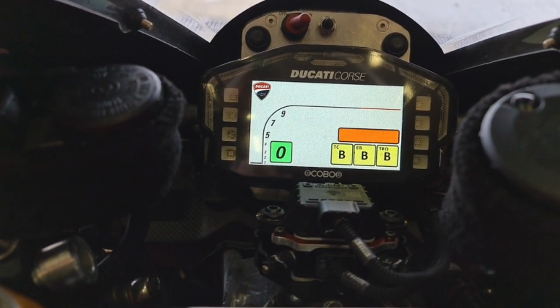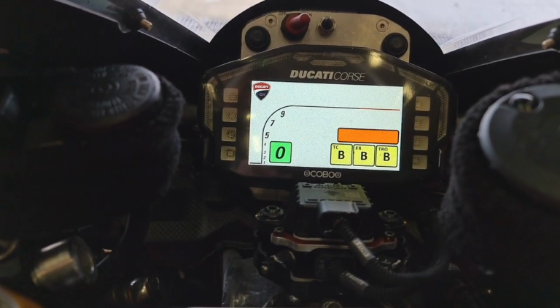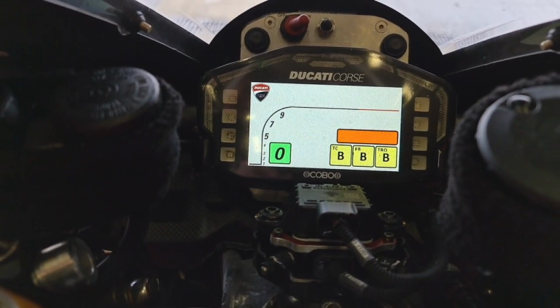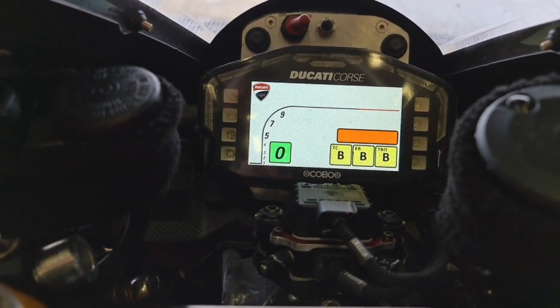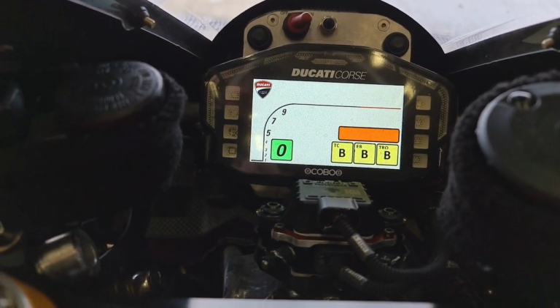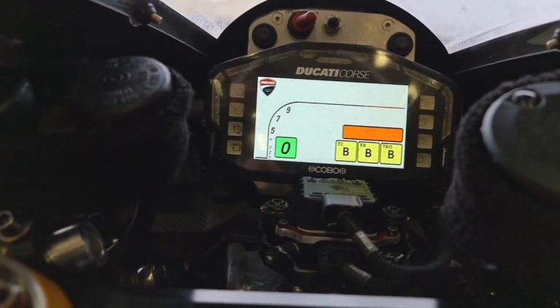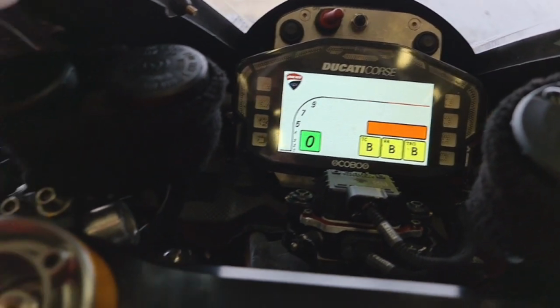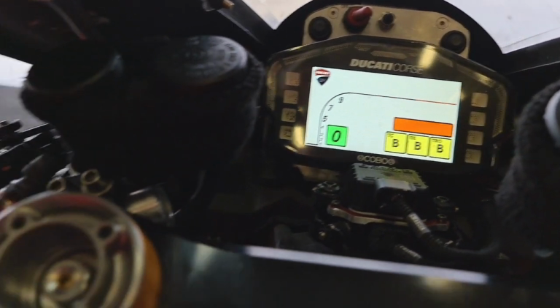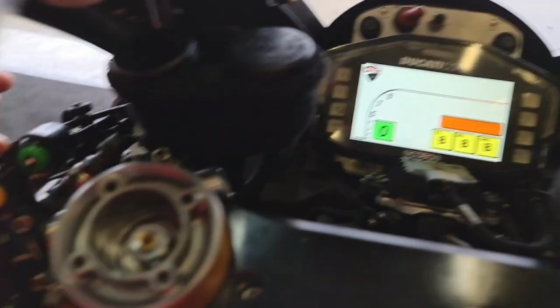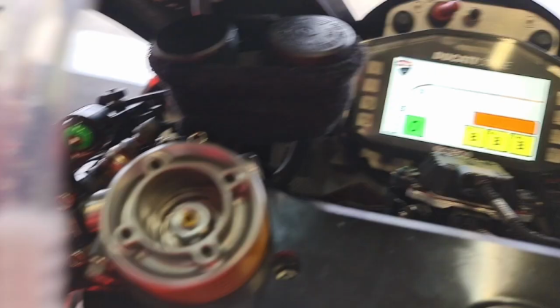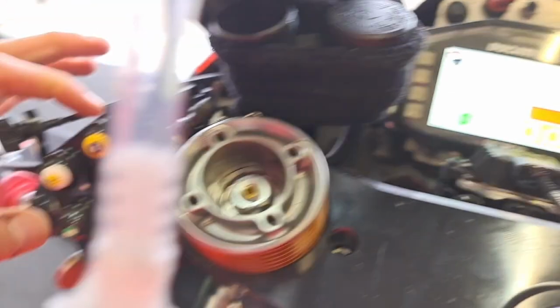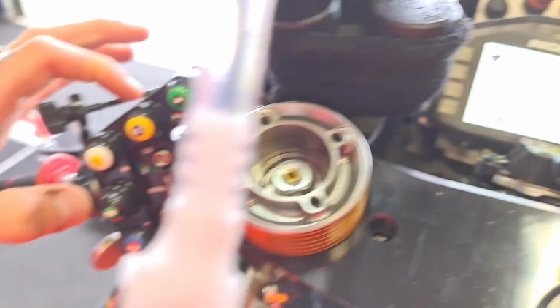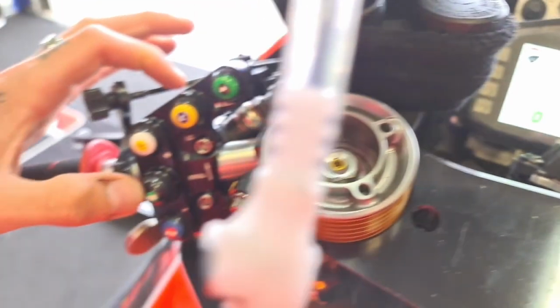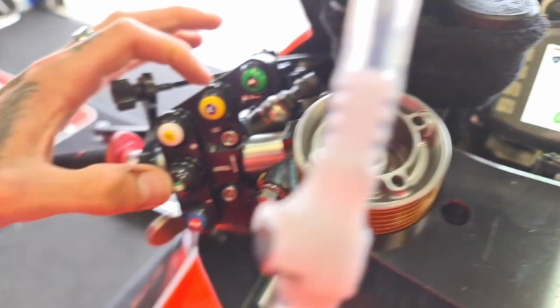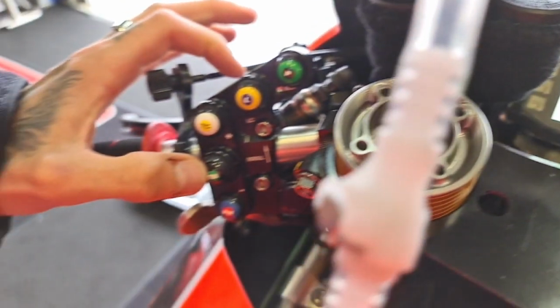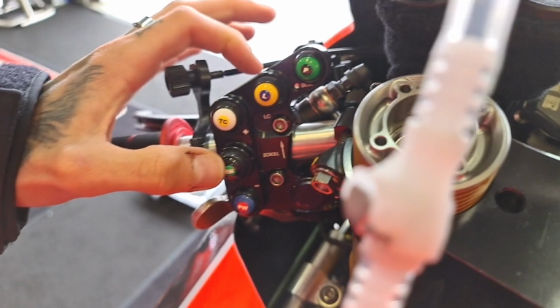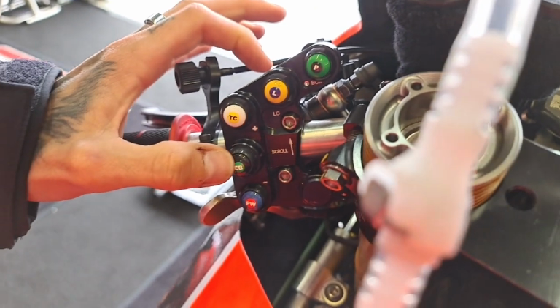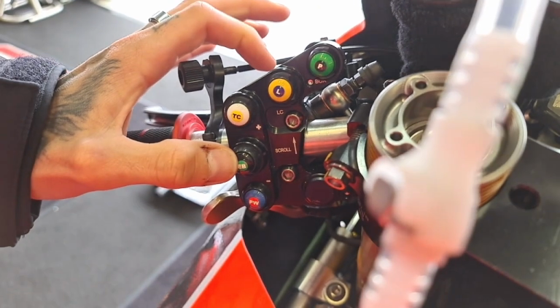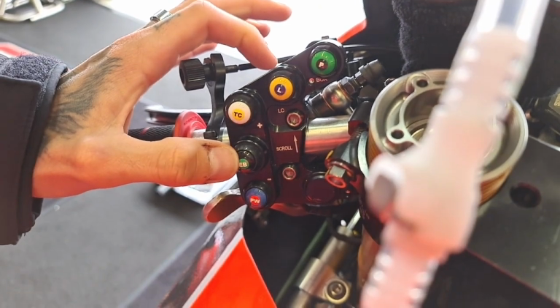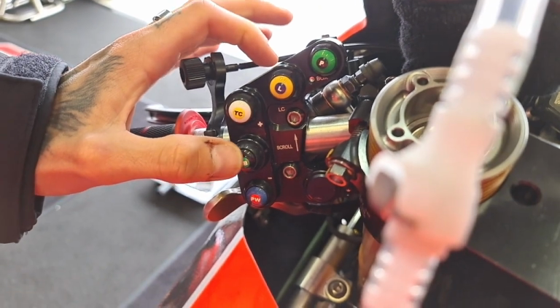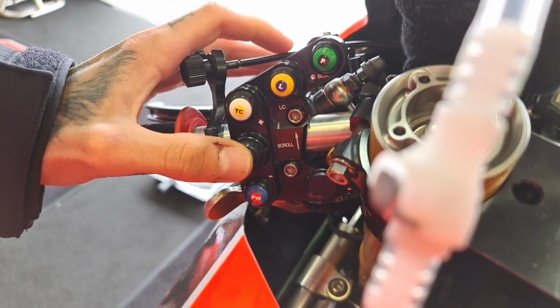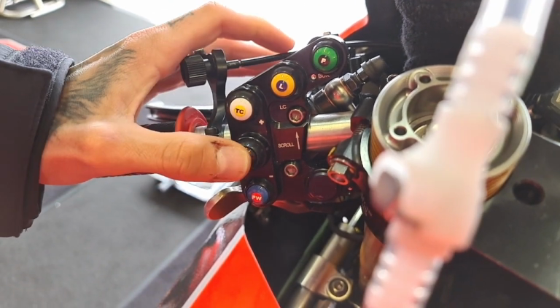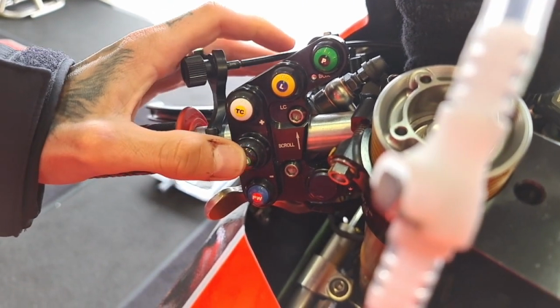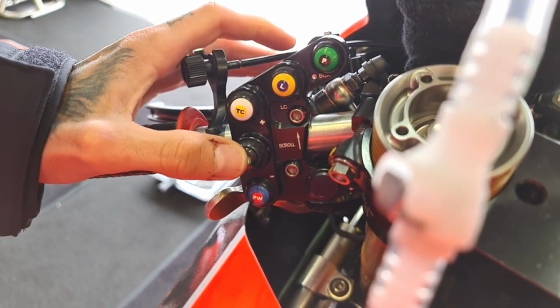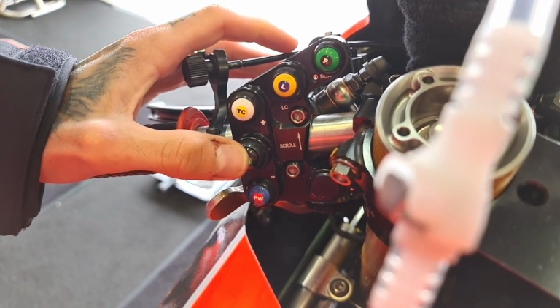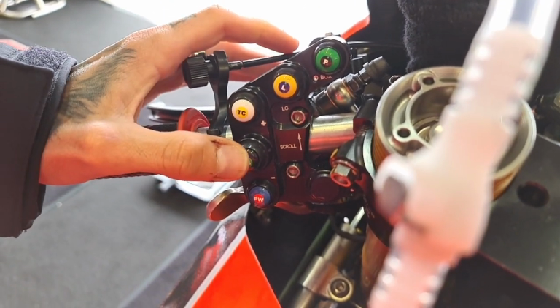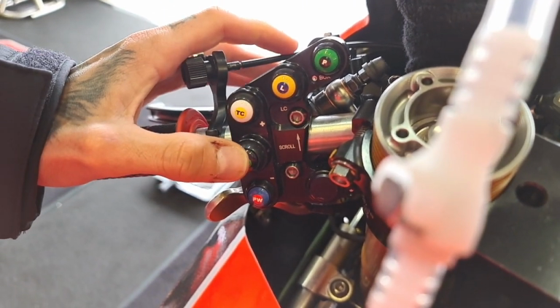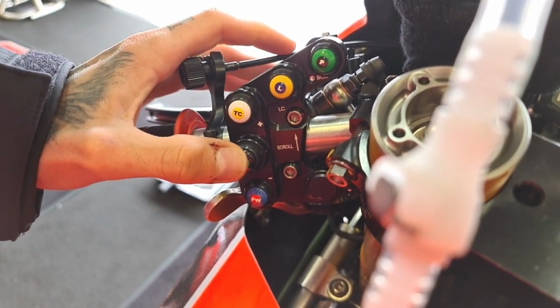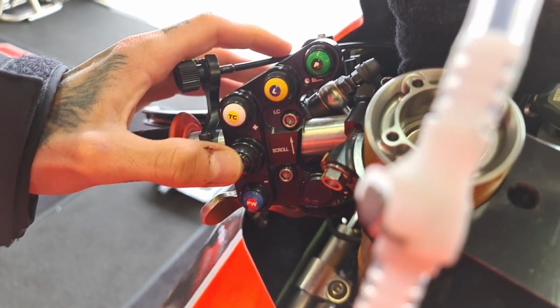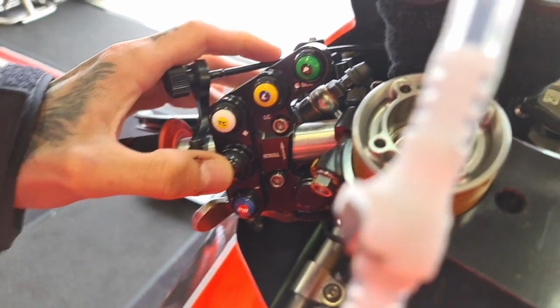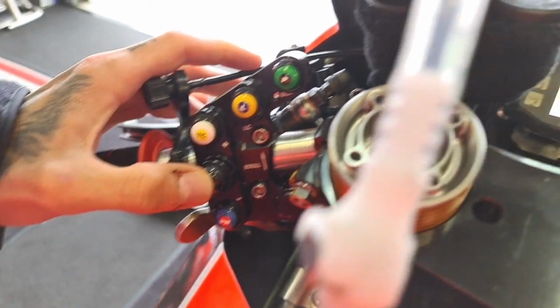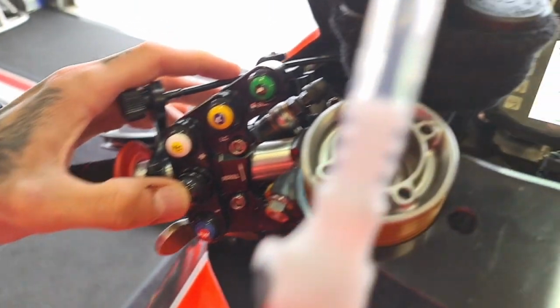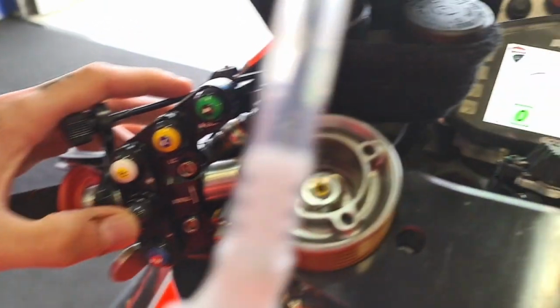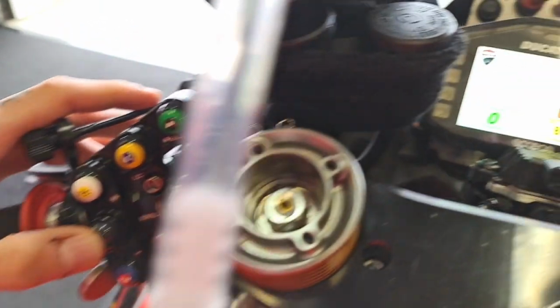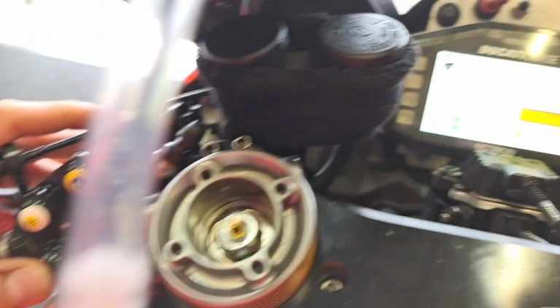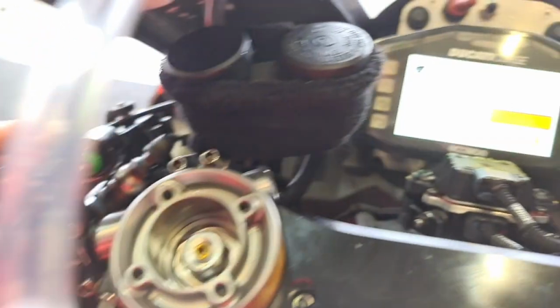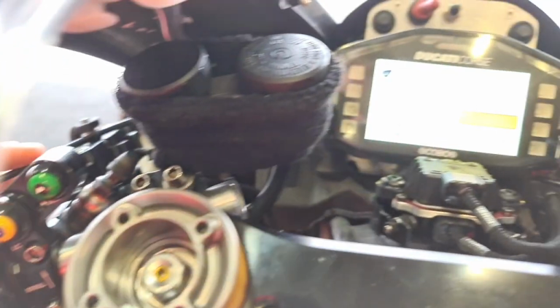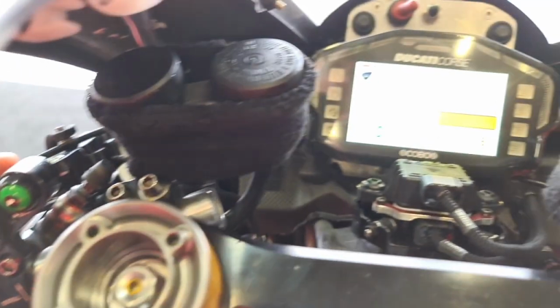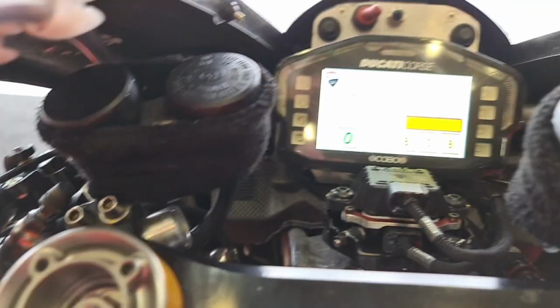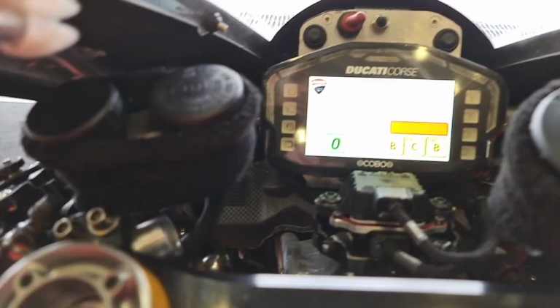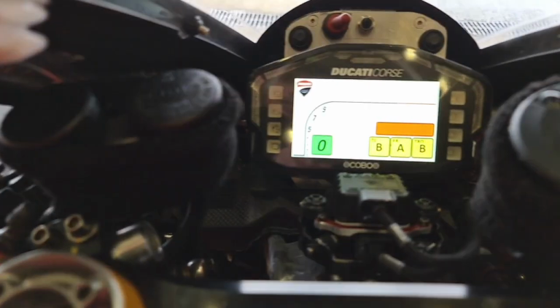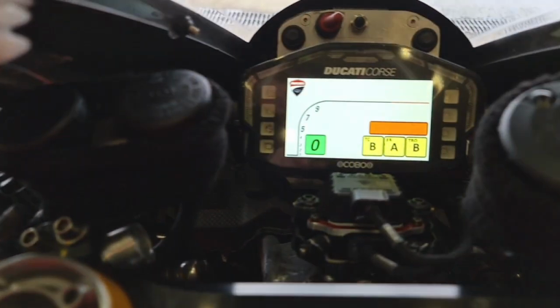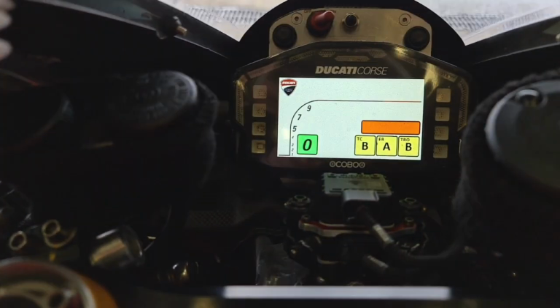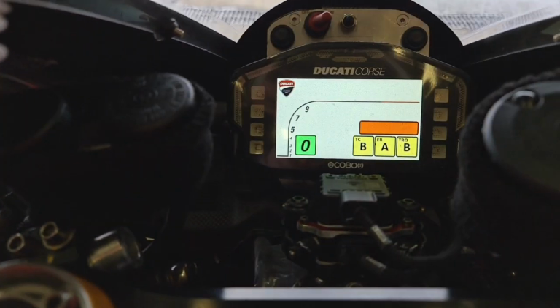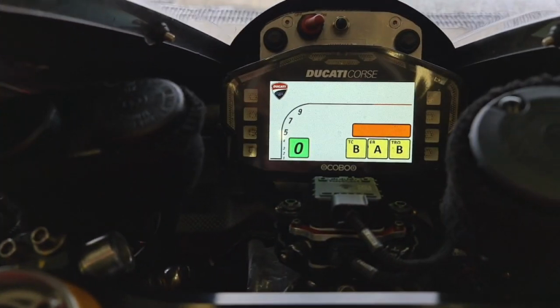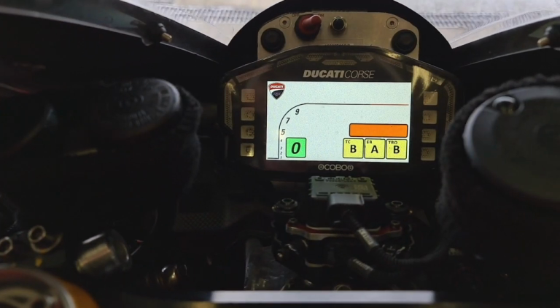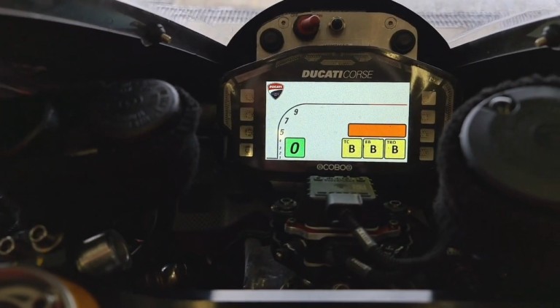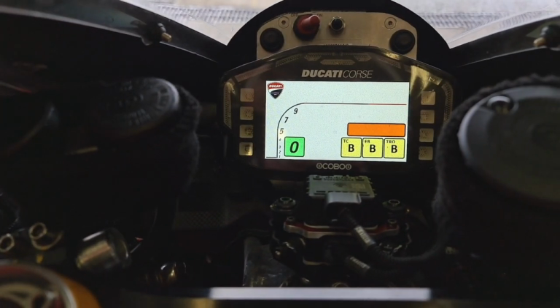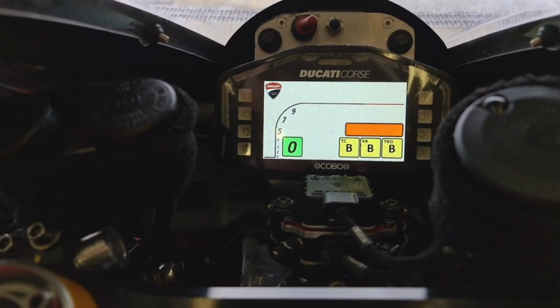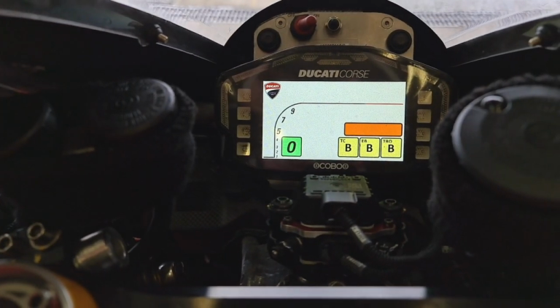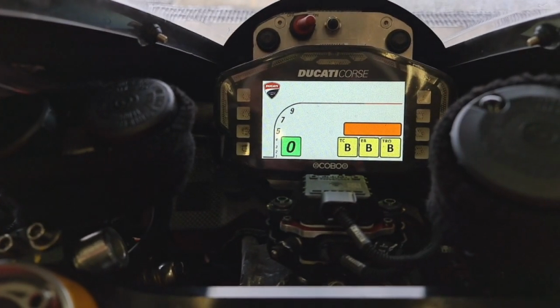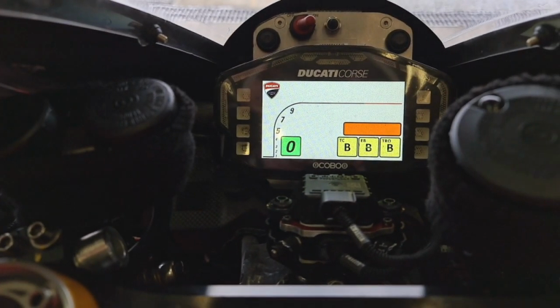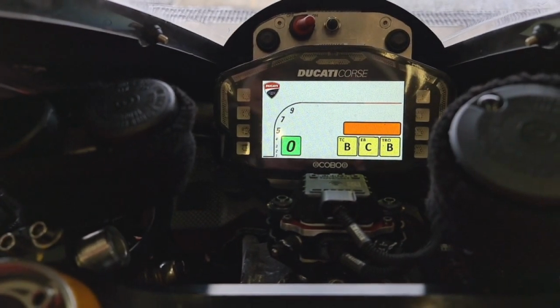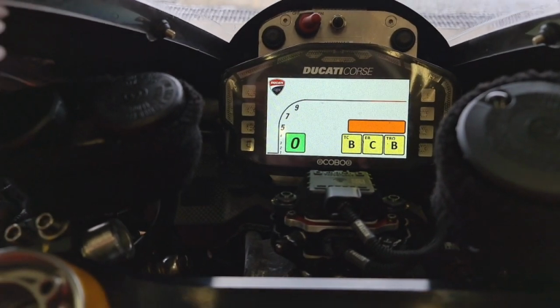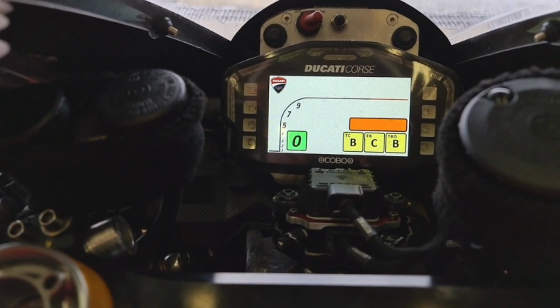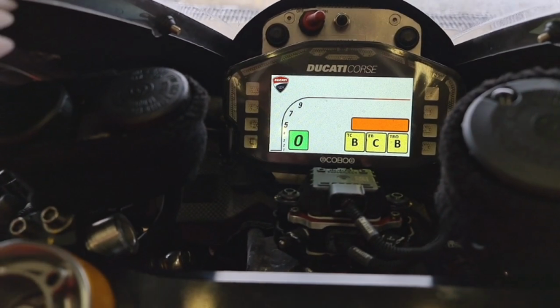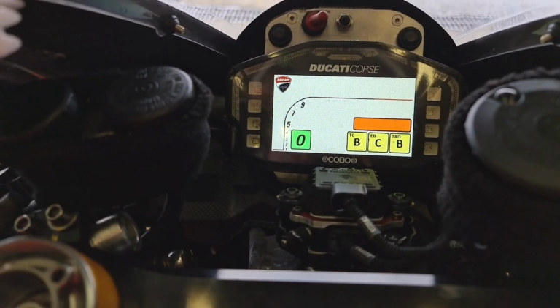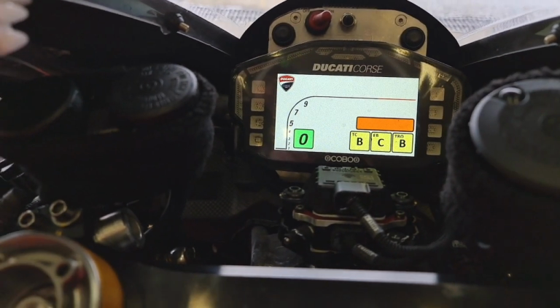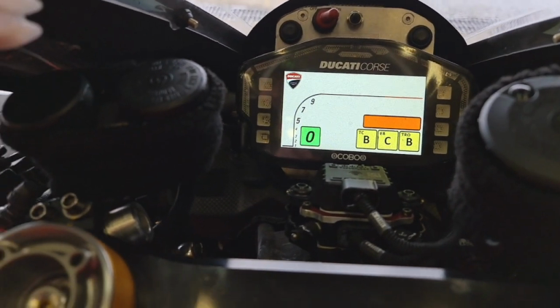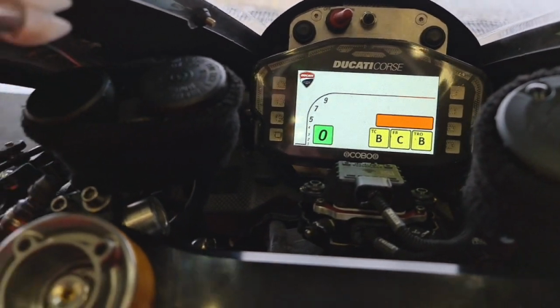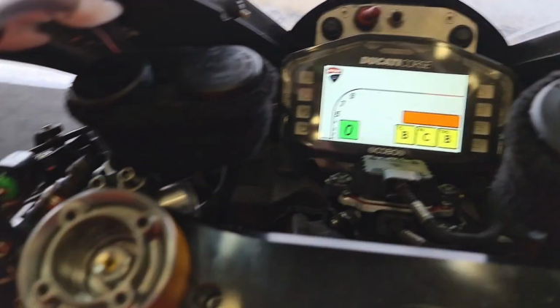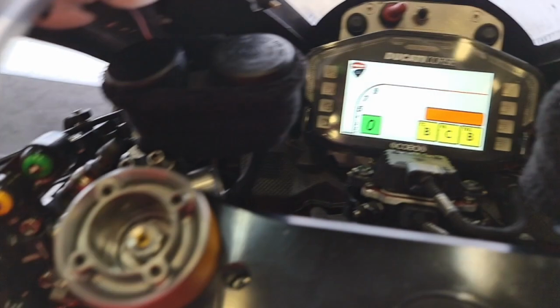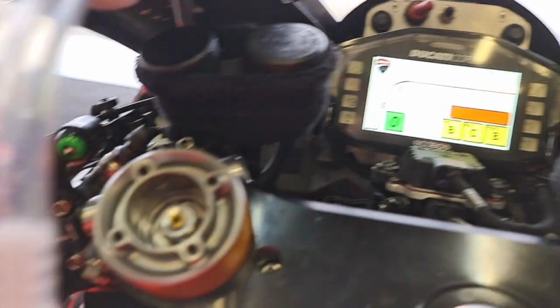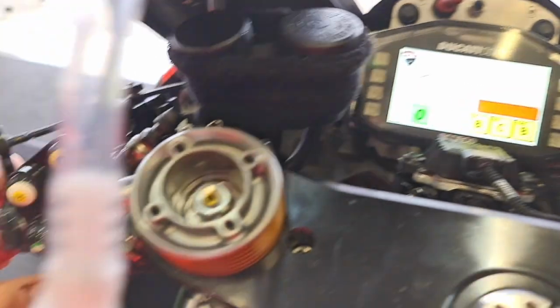We have engine brake, which is EB, to help going into the corner. It's the same — we have three options there. And we have a power map.